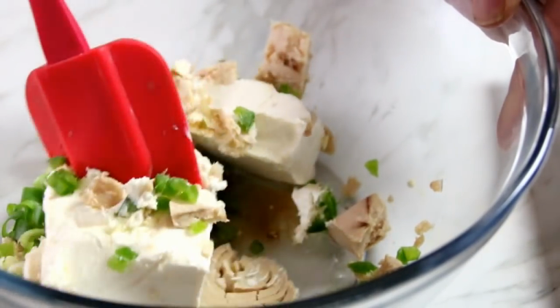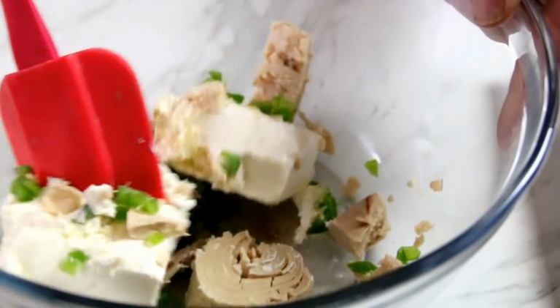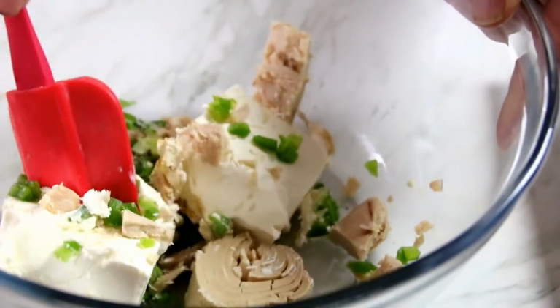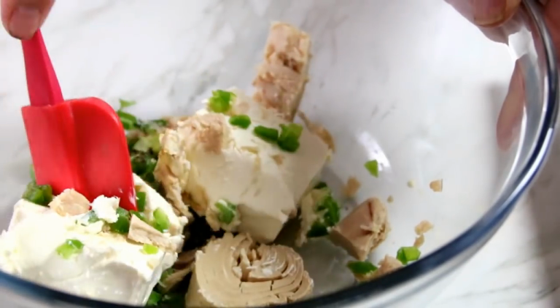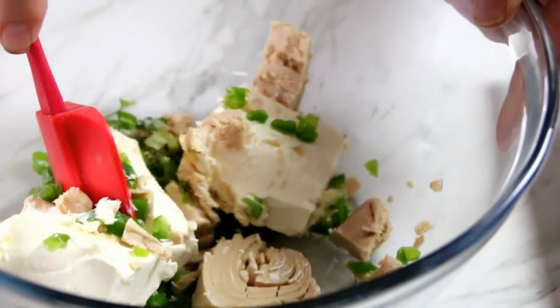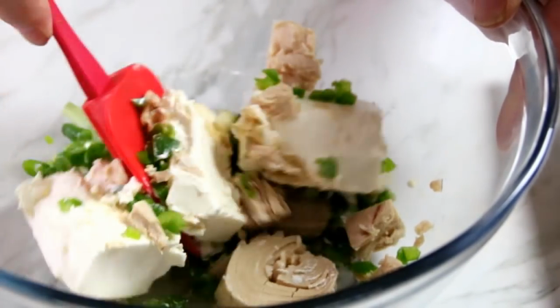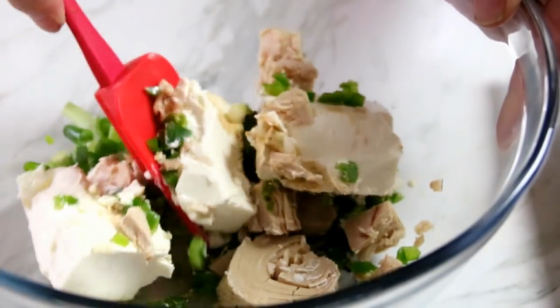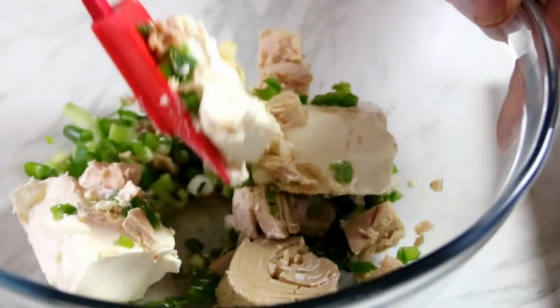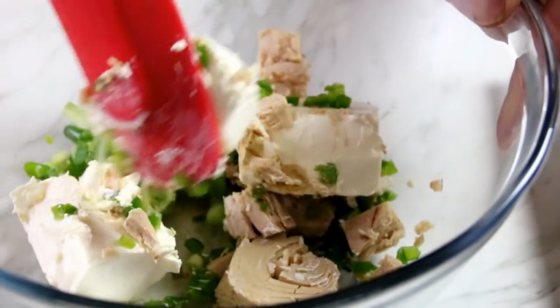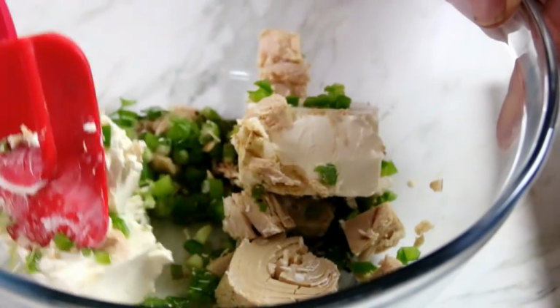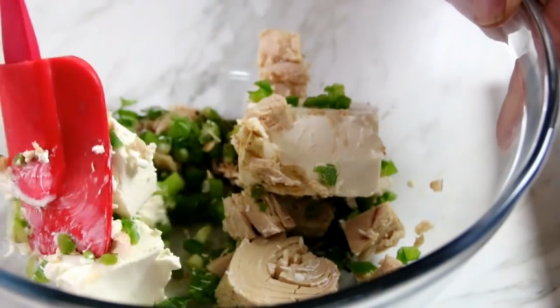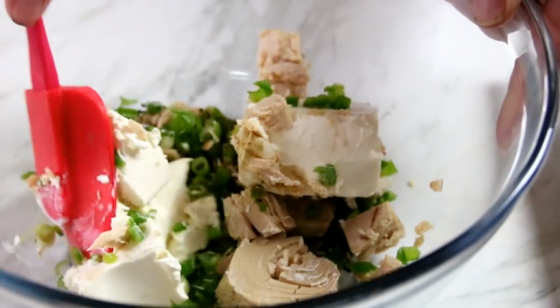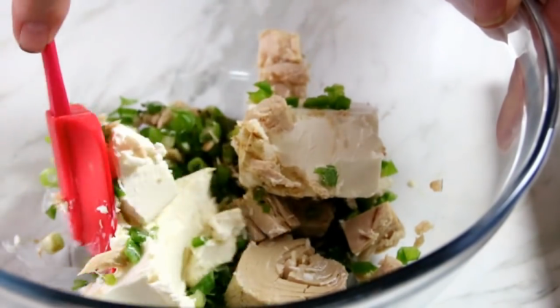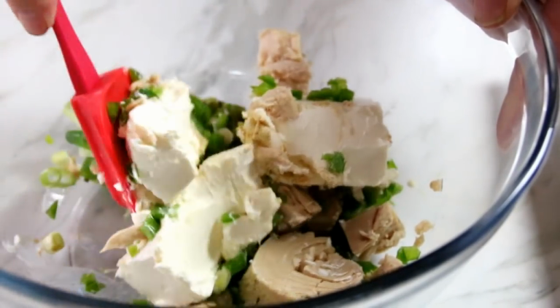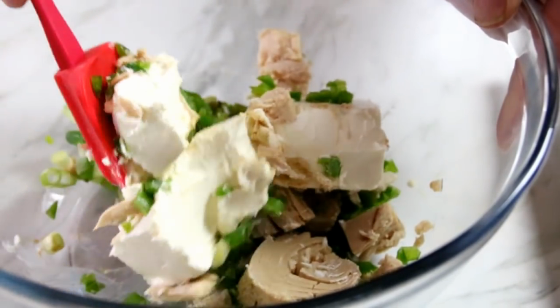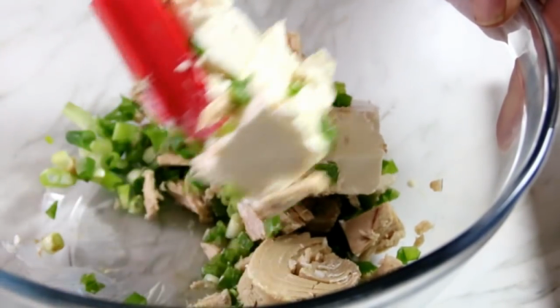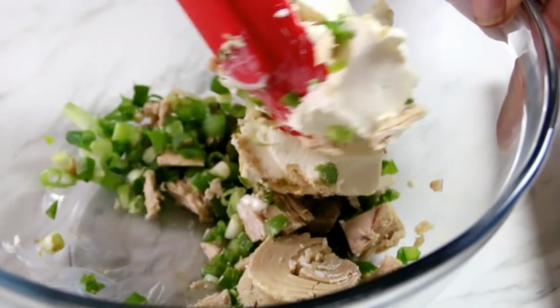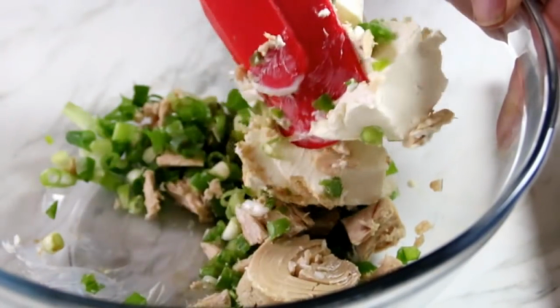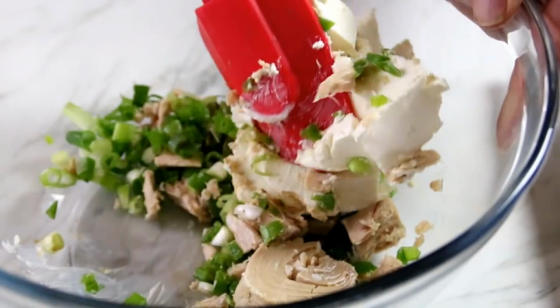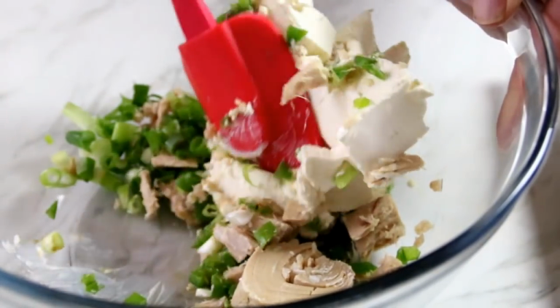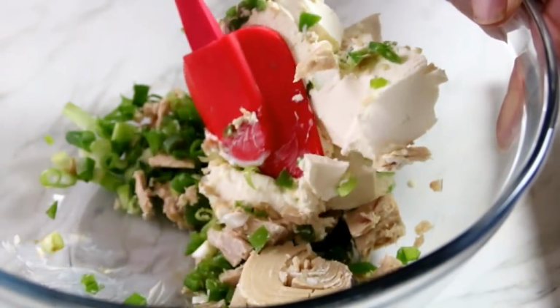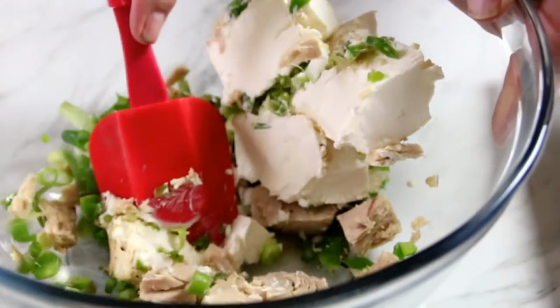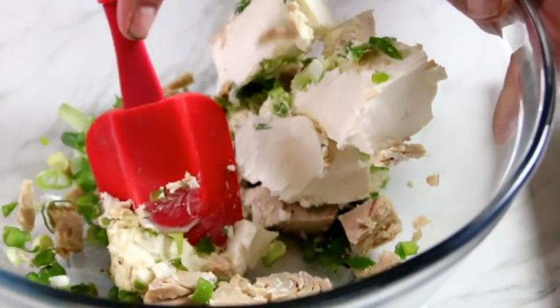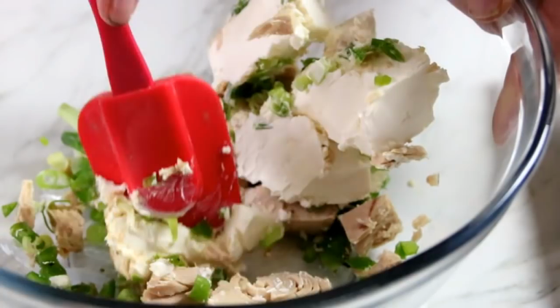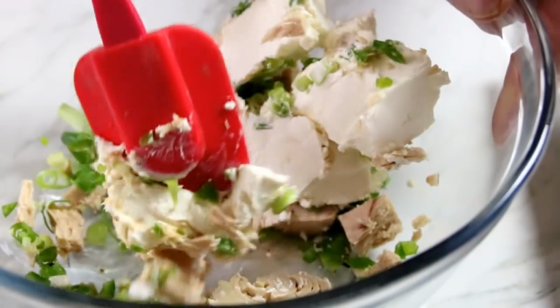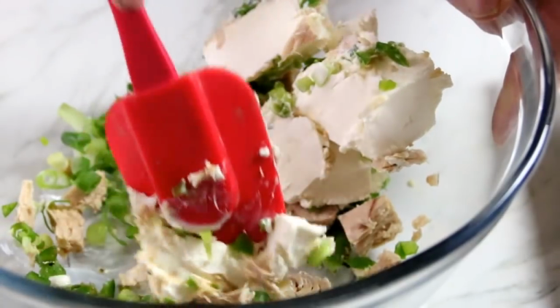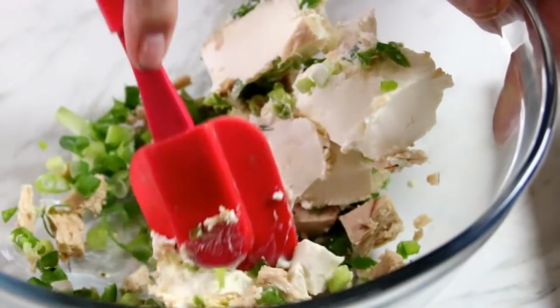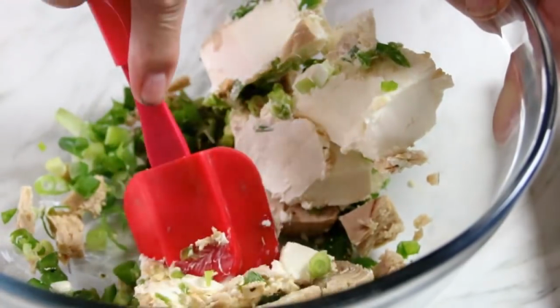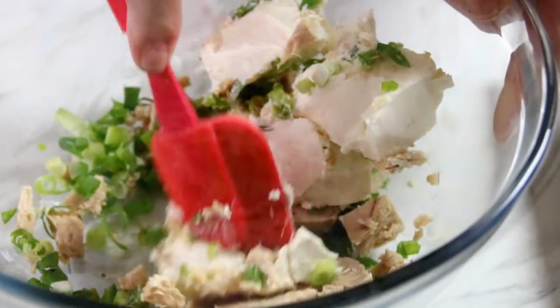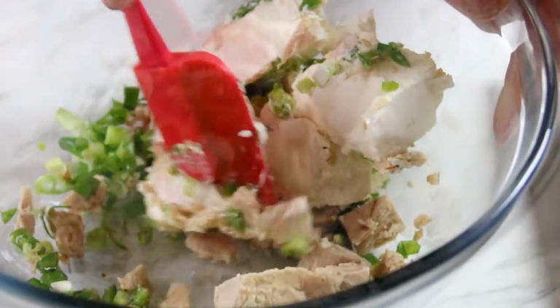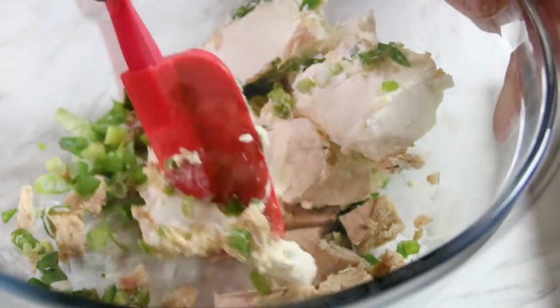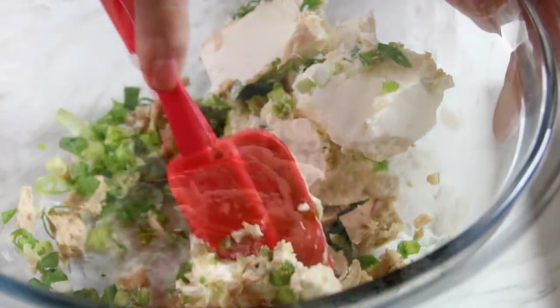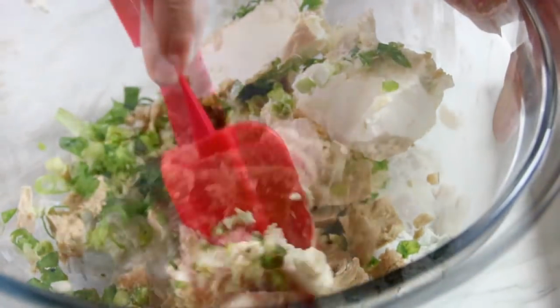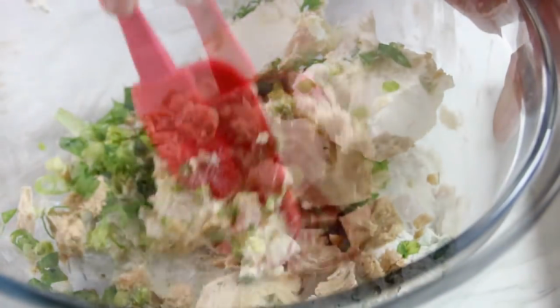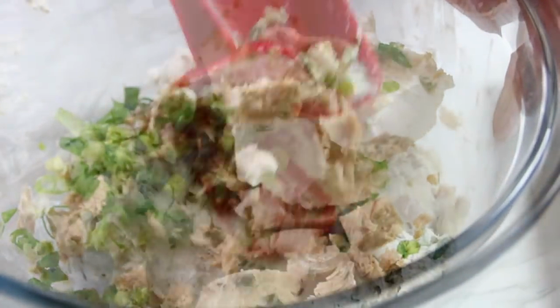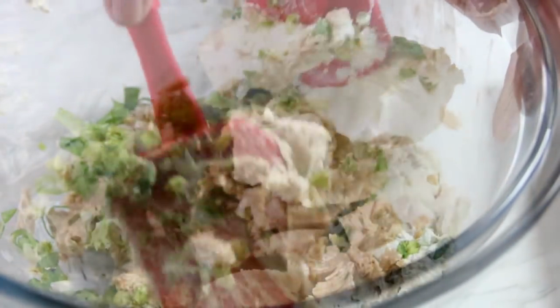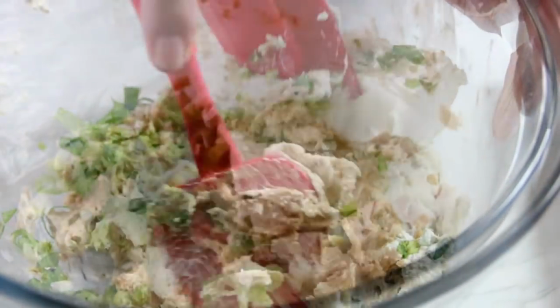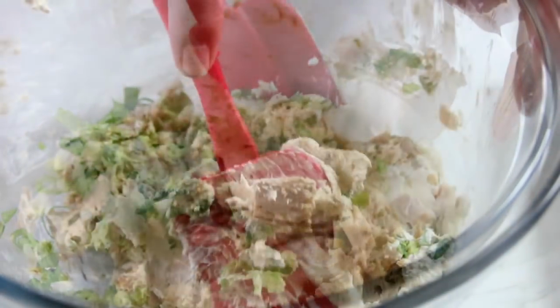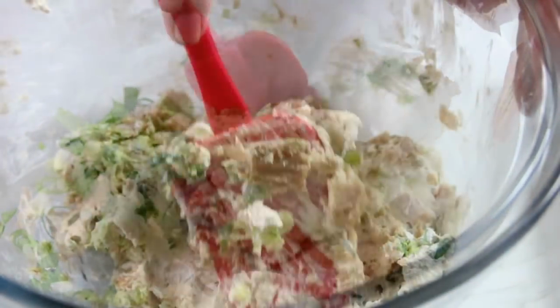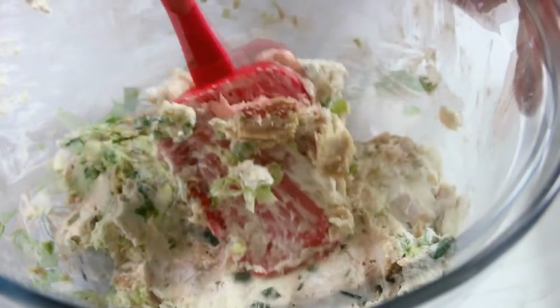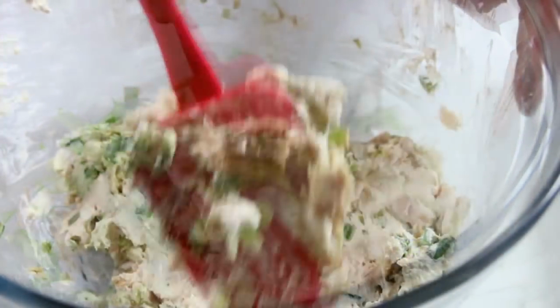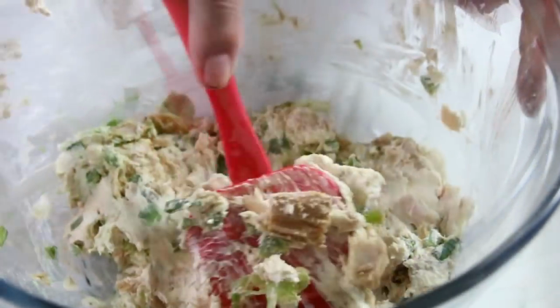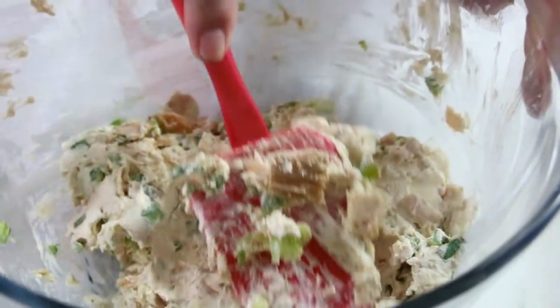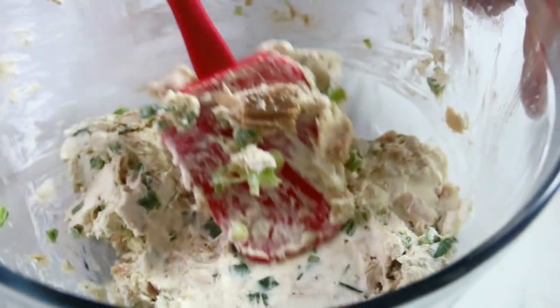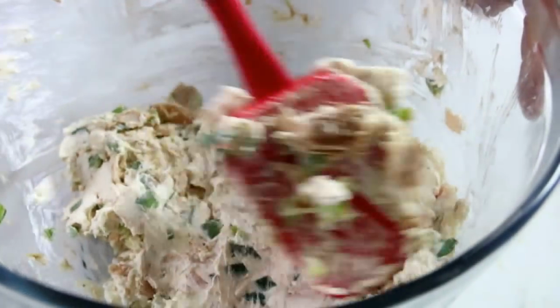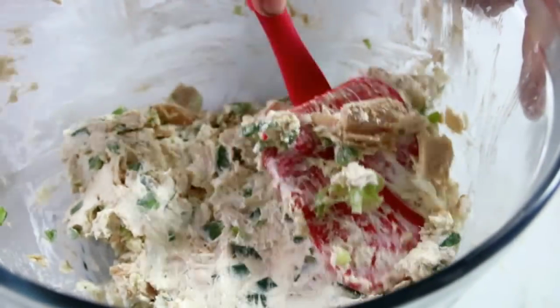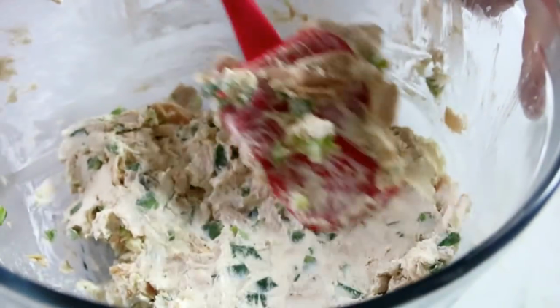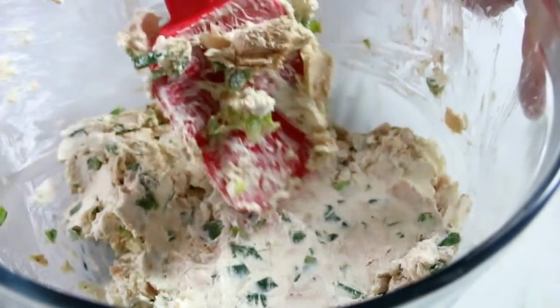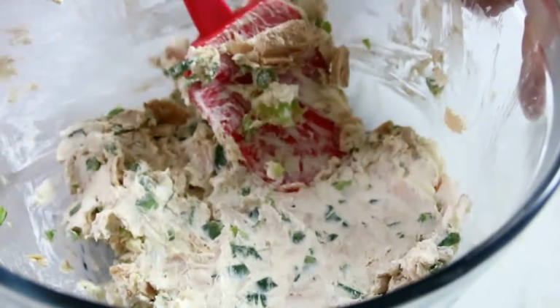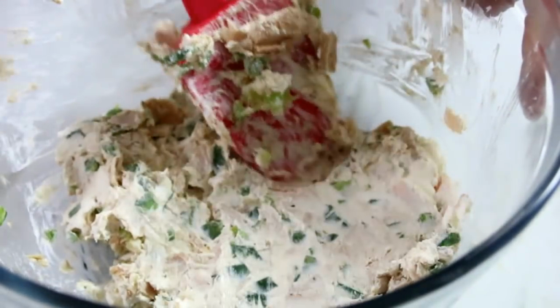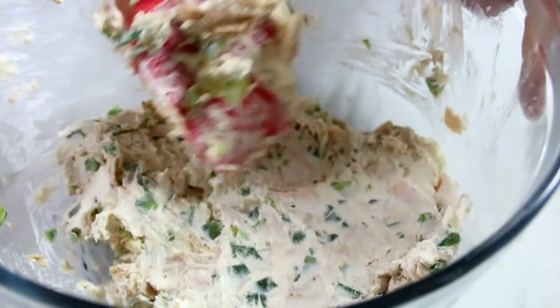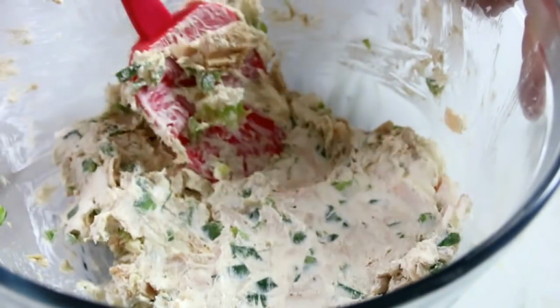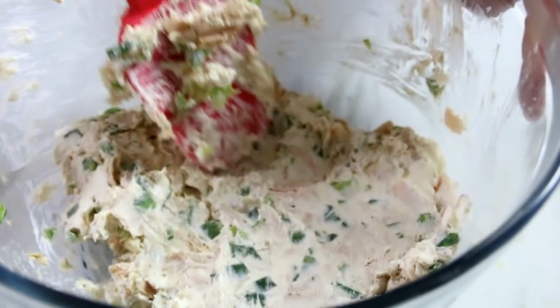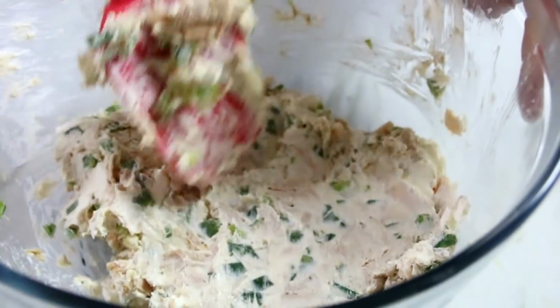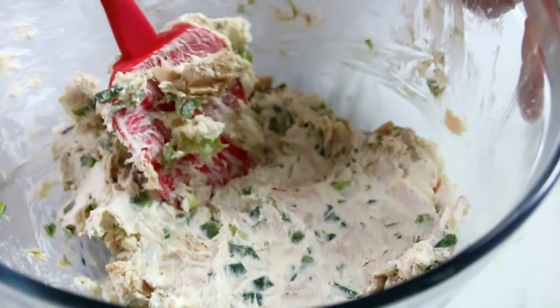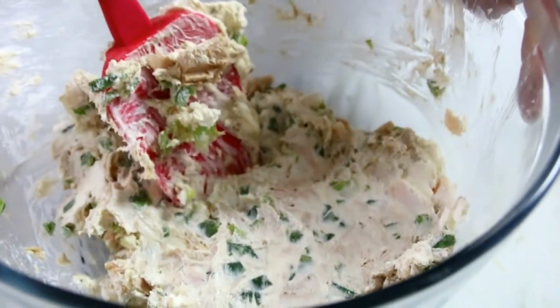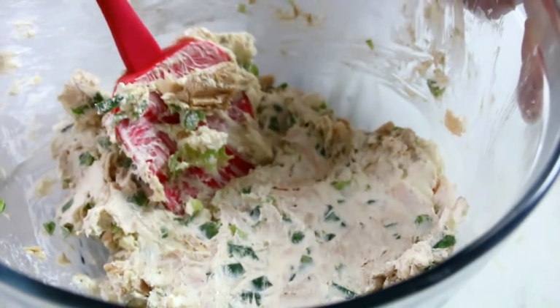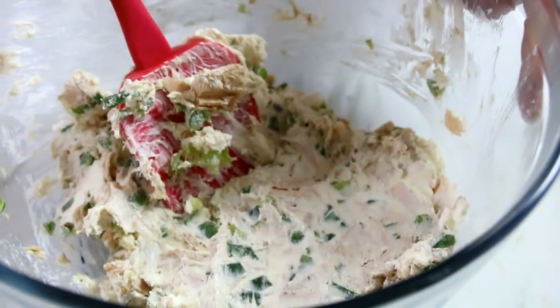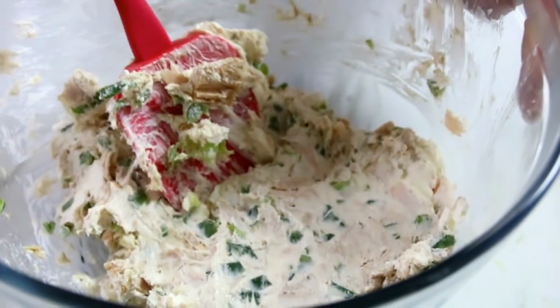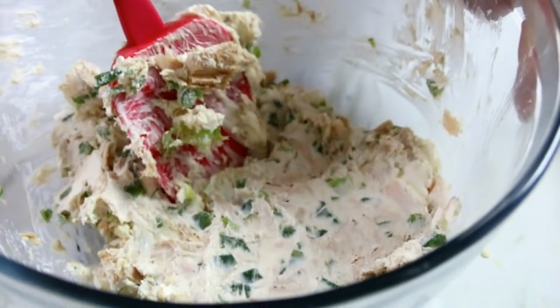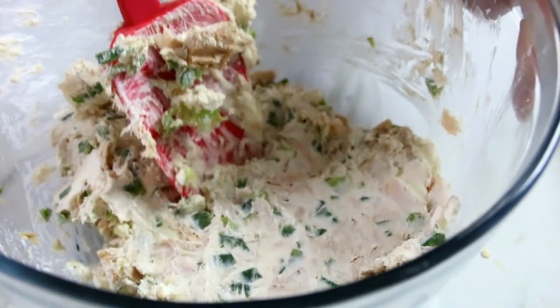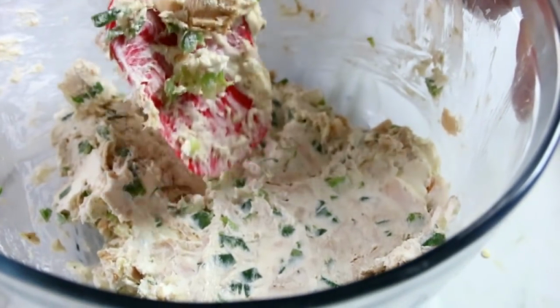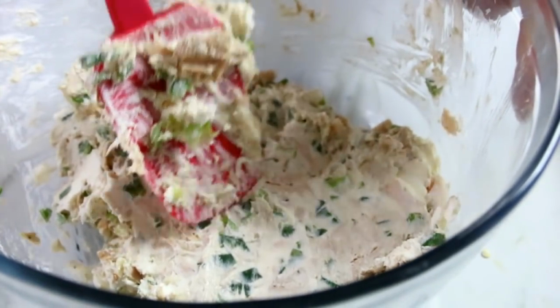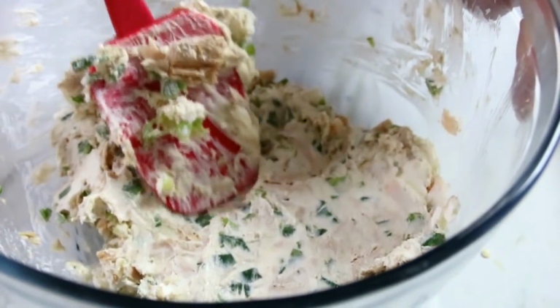Now I'm going to grab my spatula and mix this up — oh, this is going to be so yummy — until you get a mixture something like this.